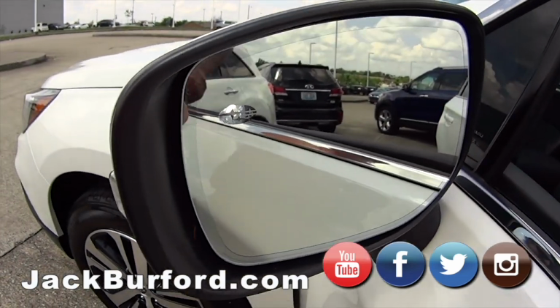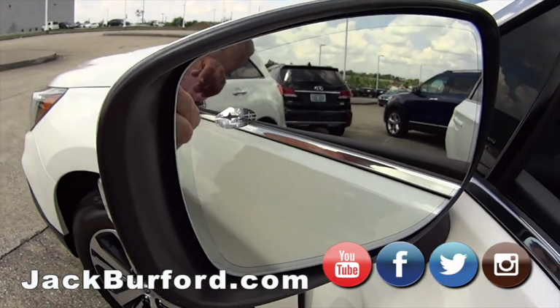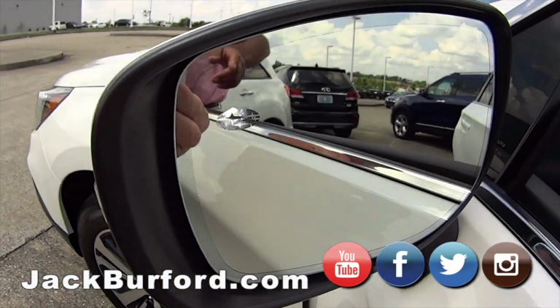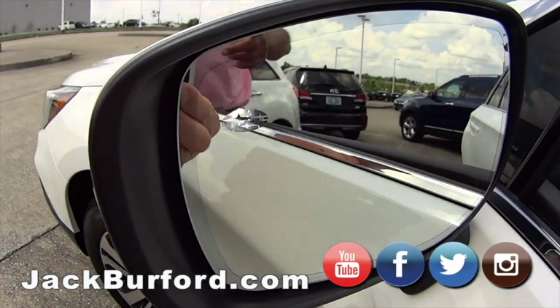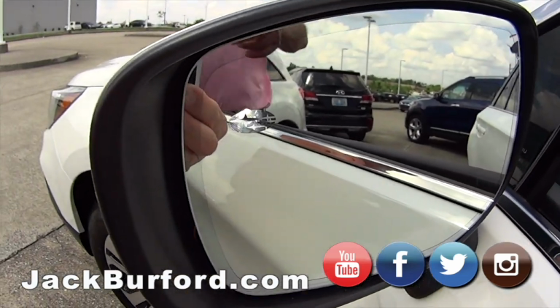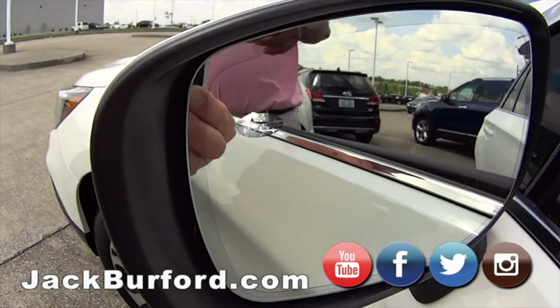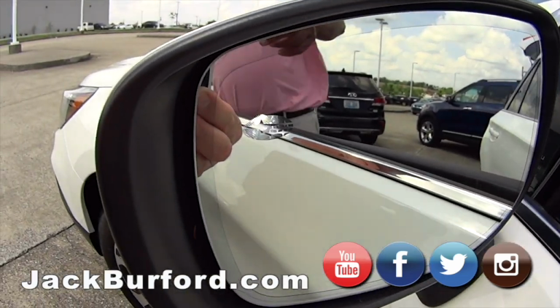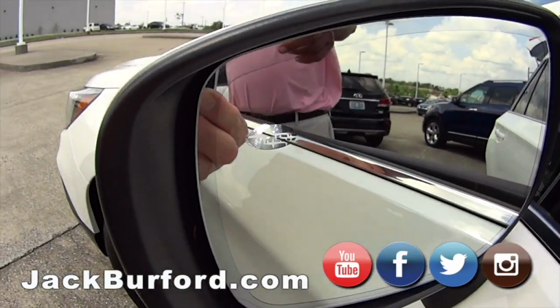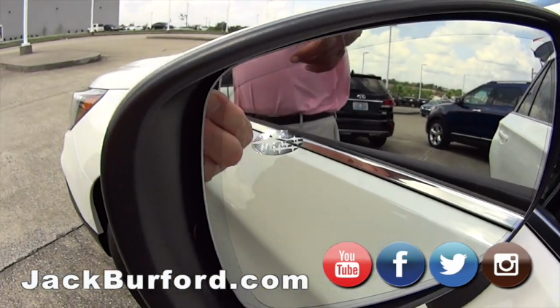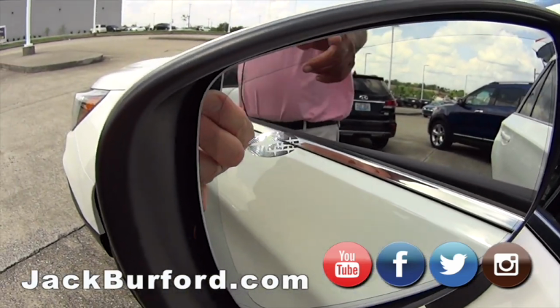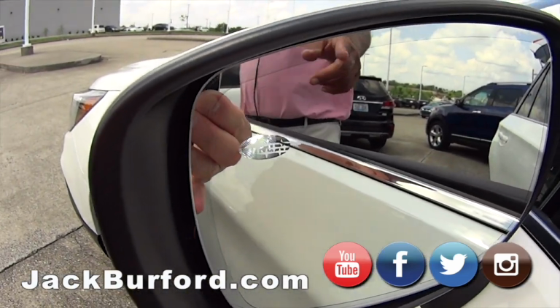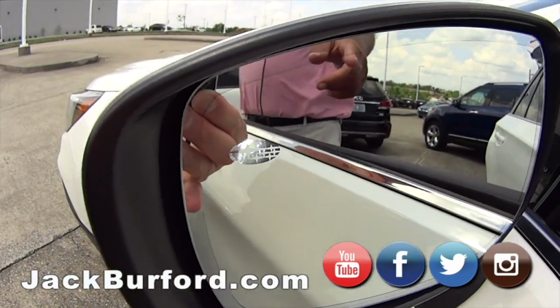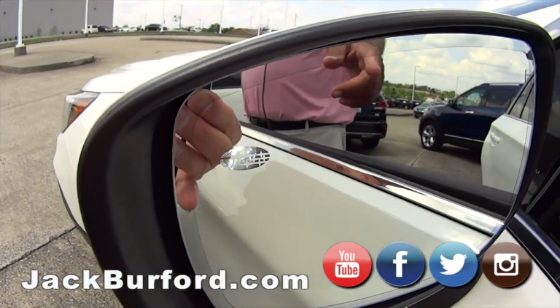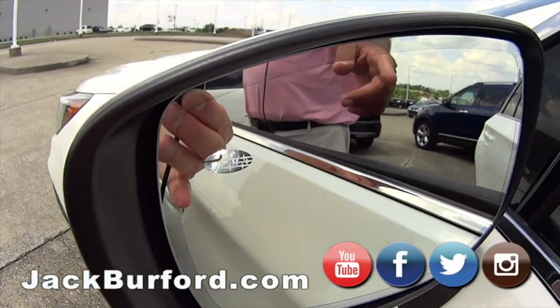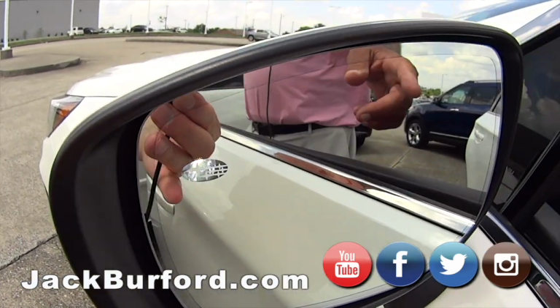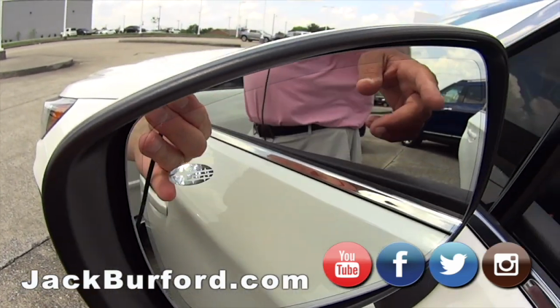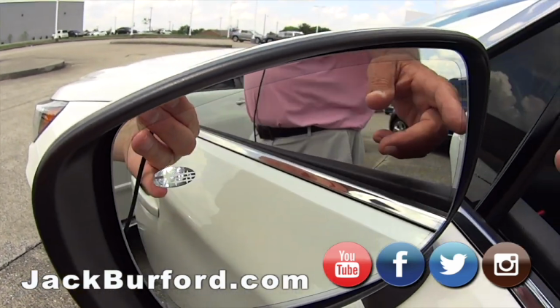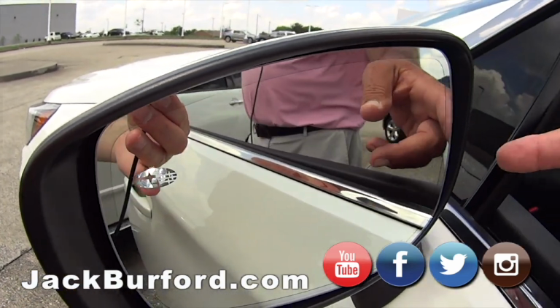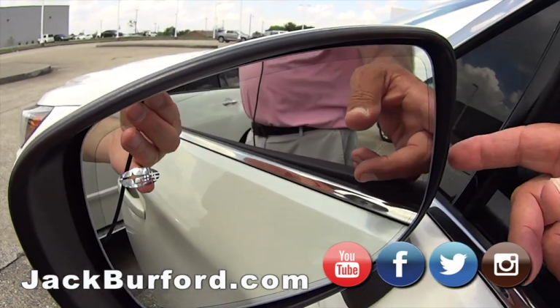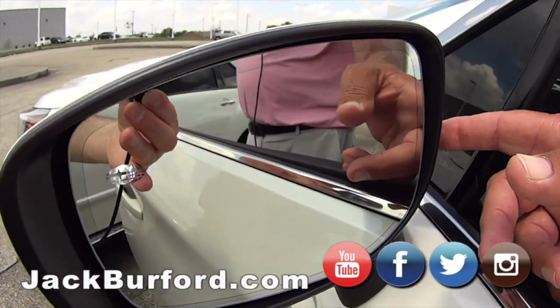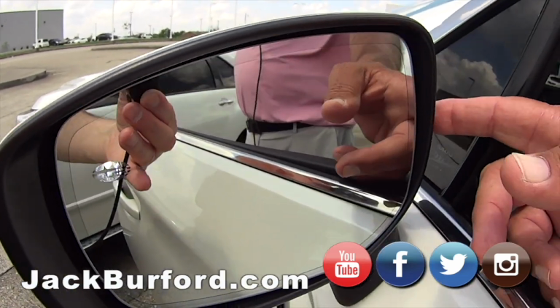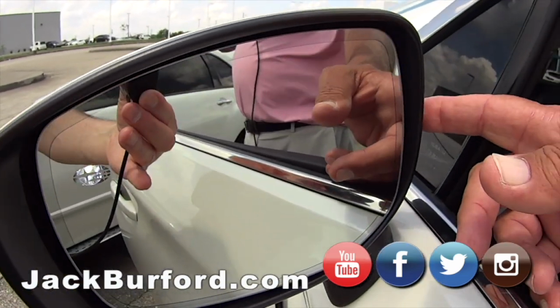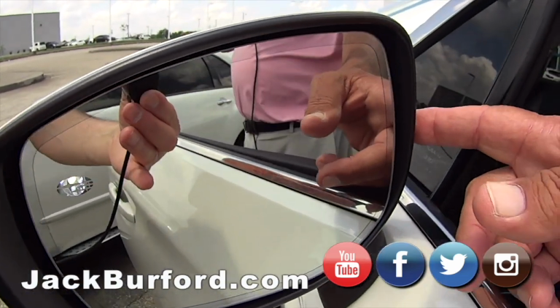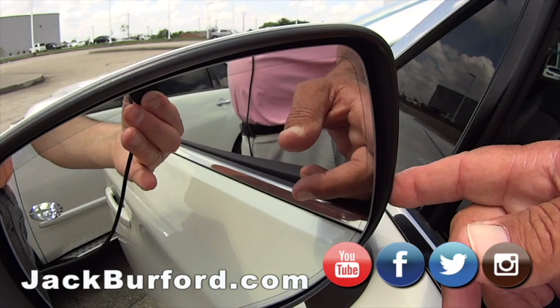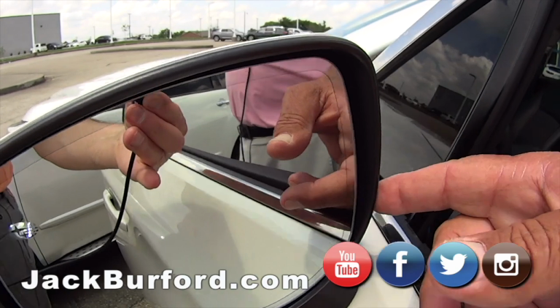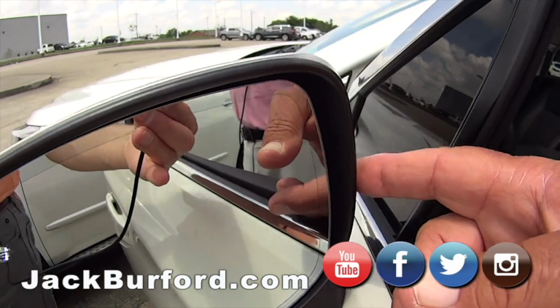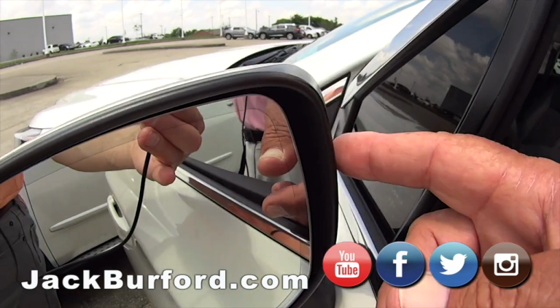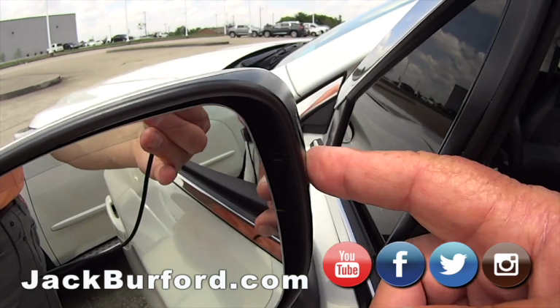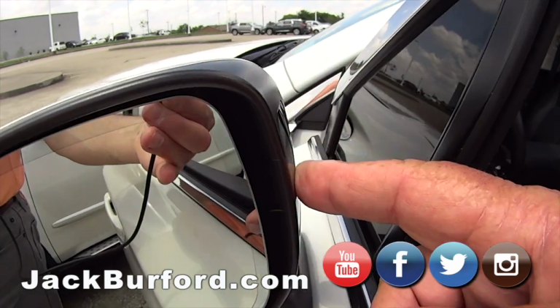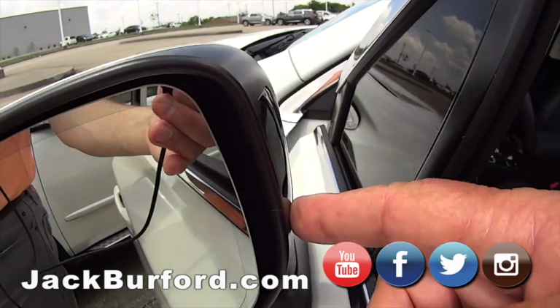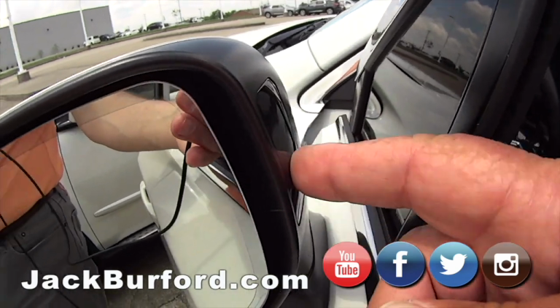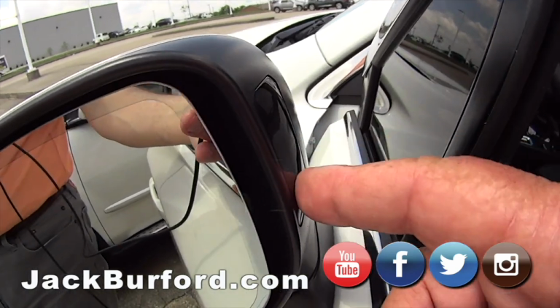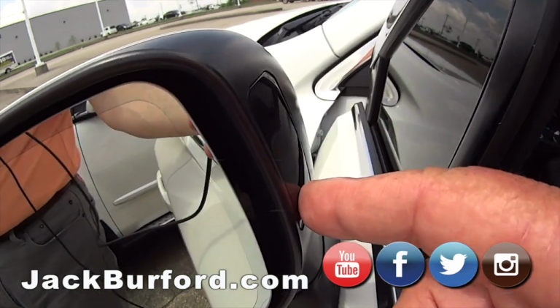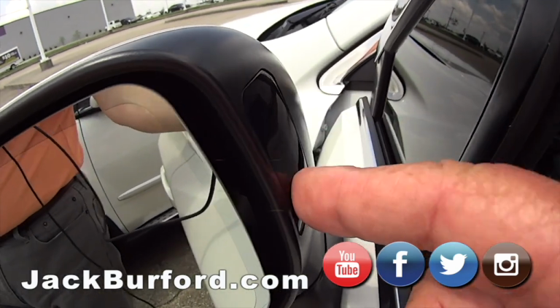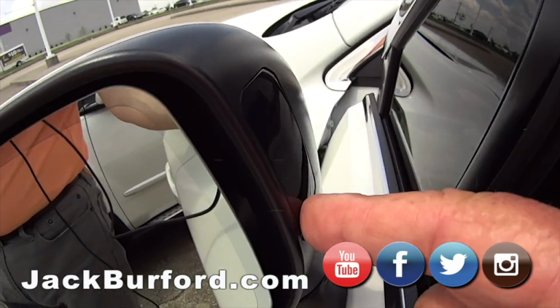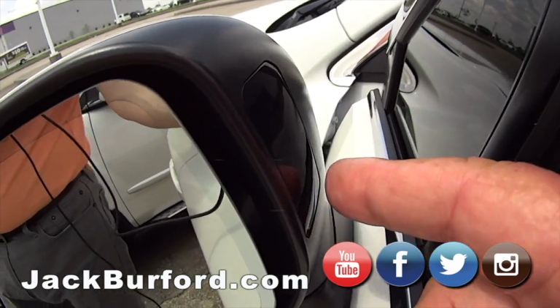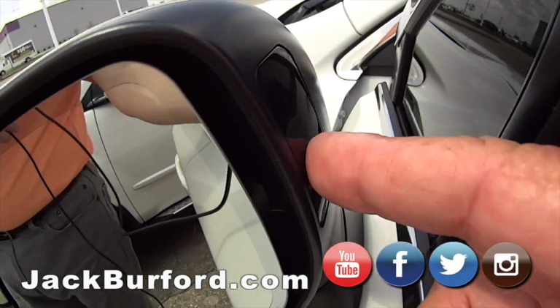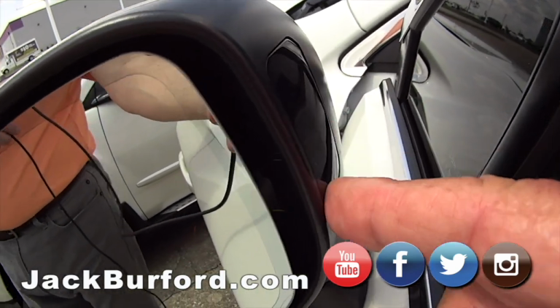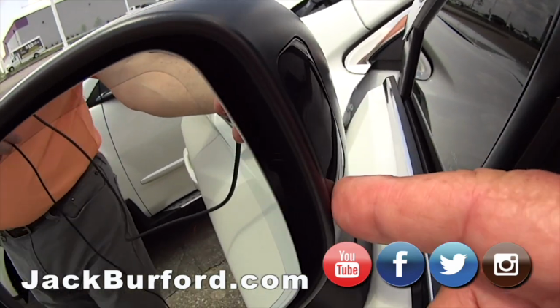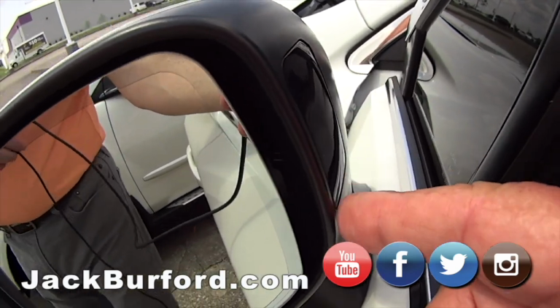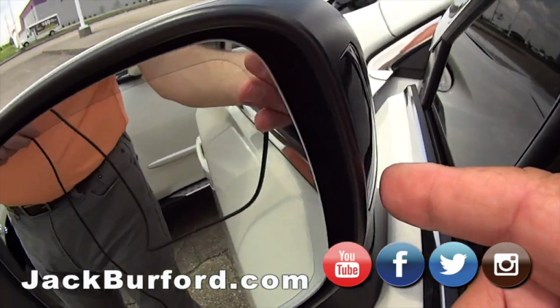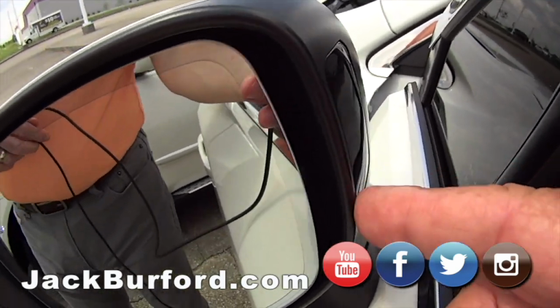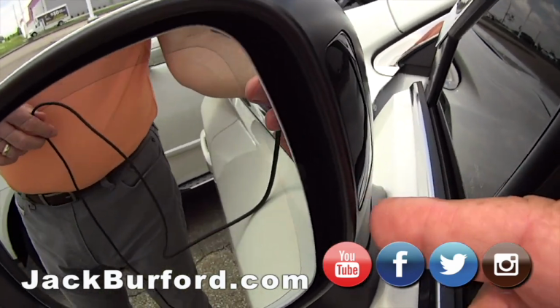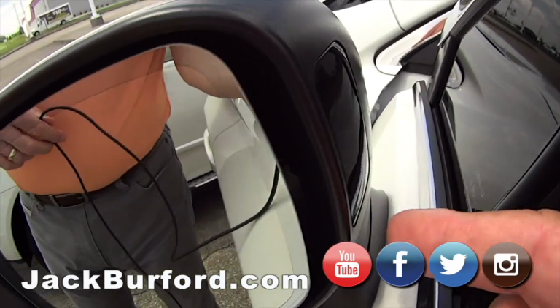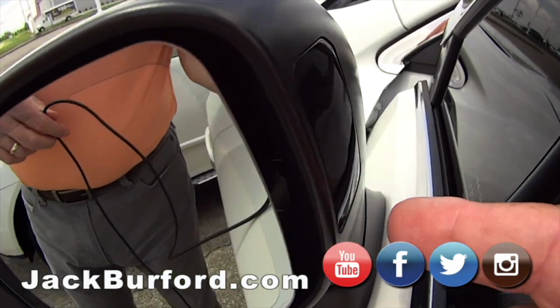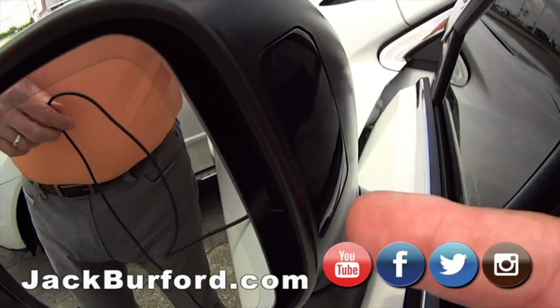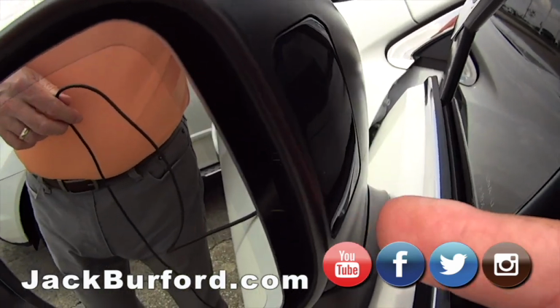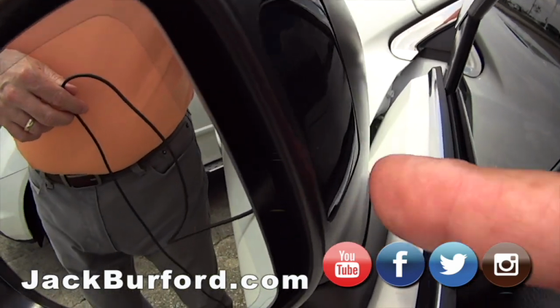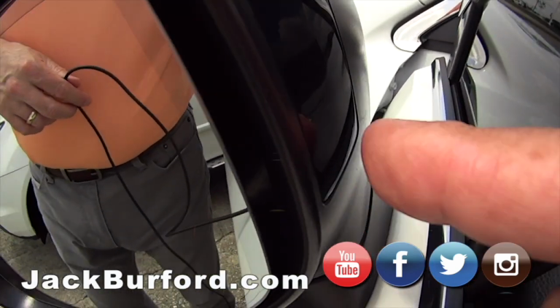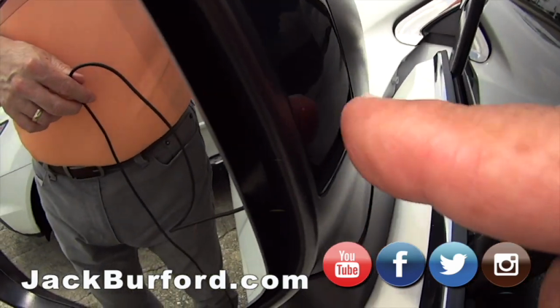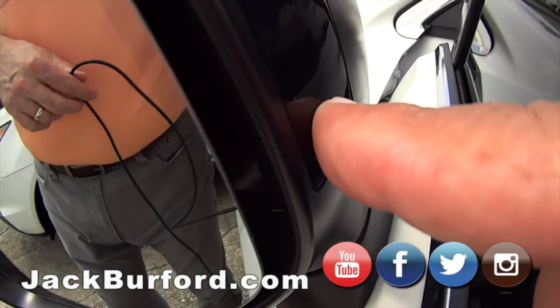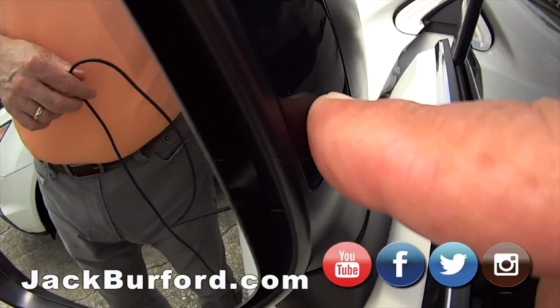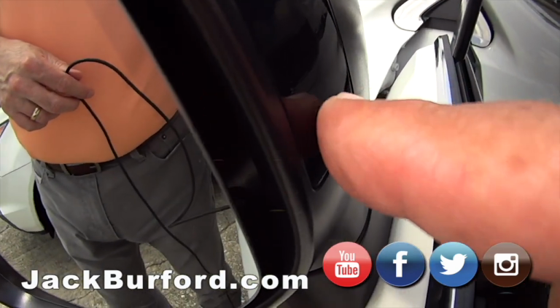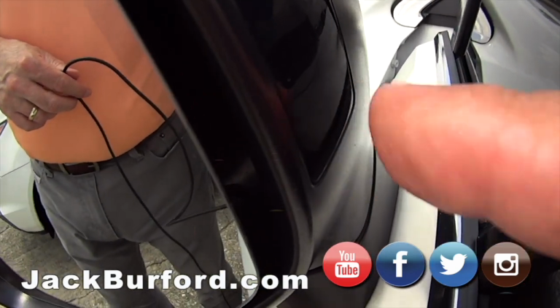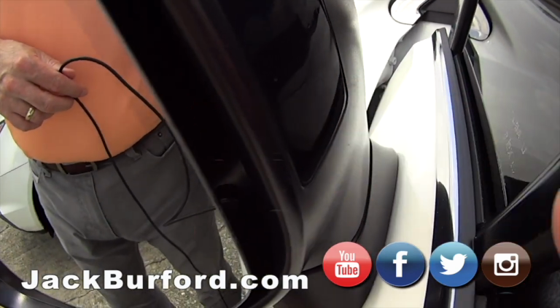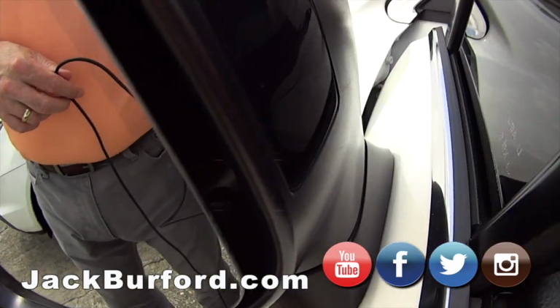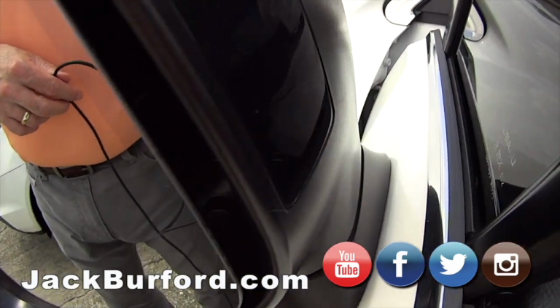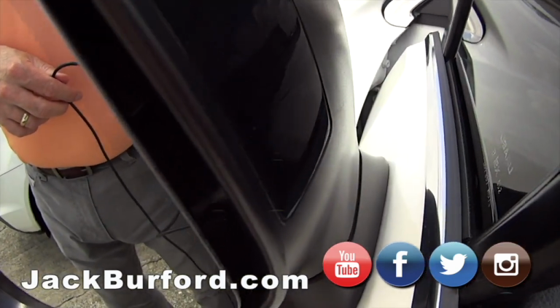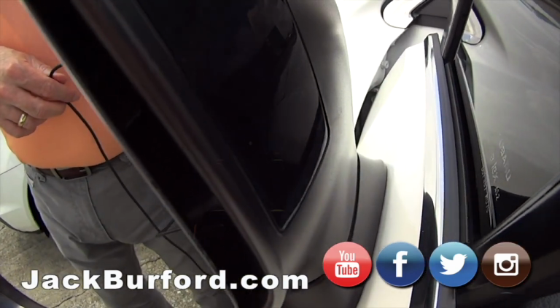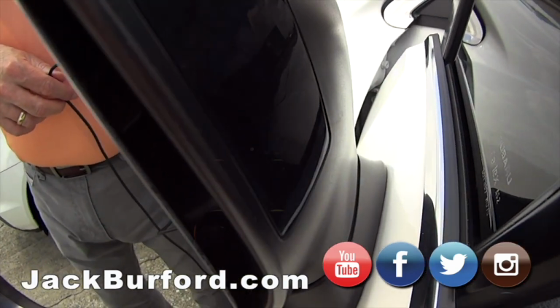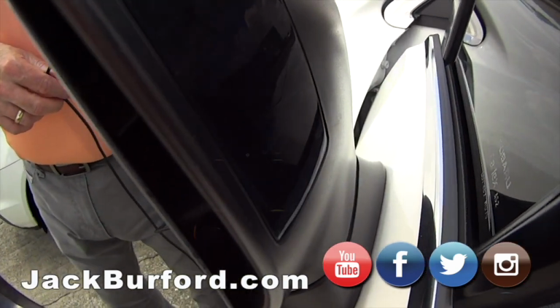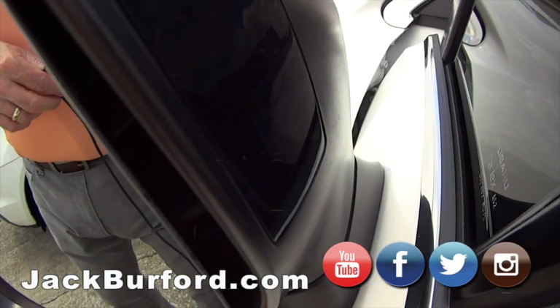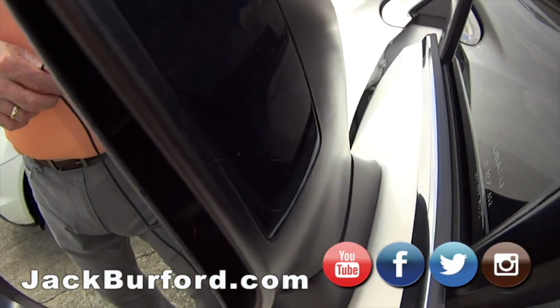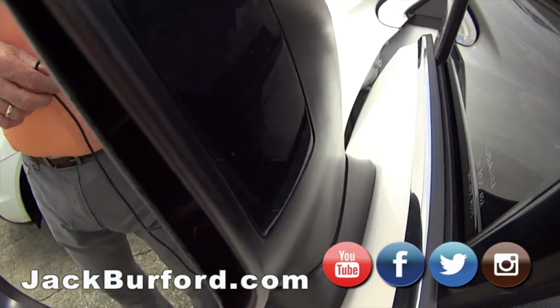There's a little symbol that lights up right here in the mirror if someone's in your blind spot.